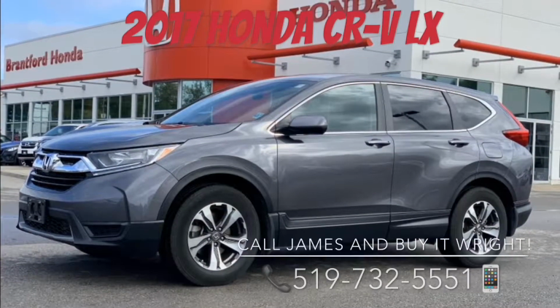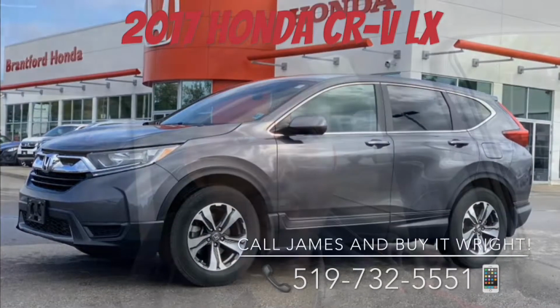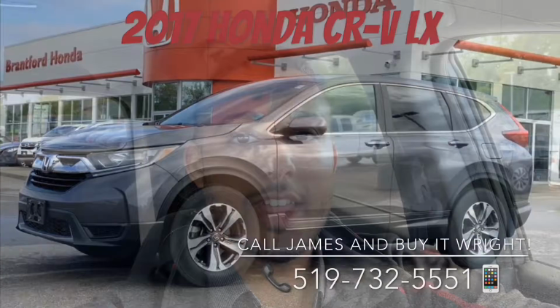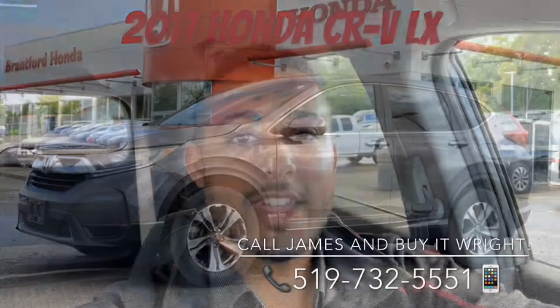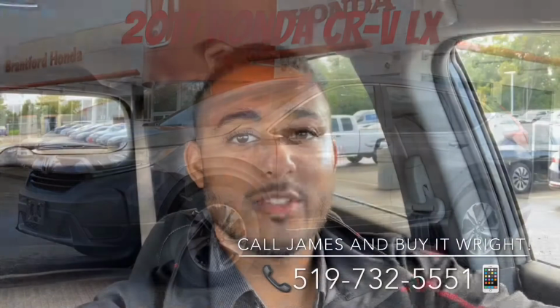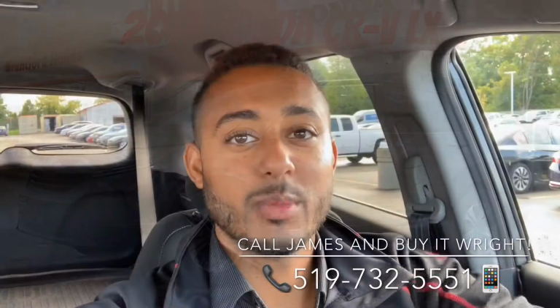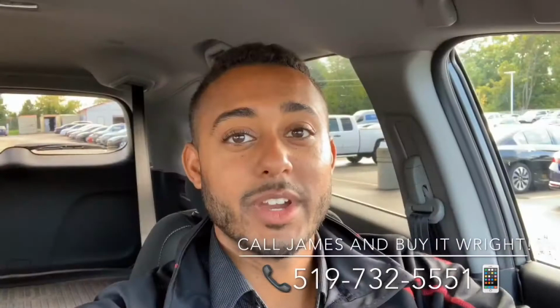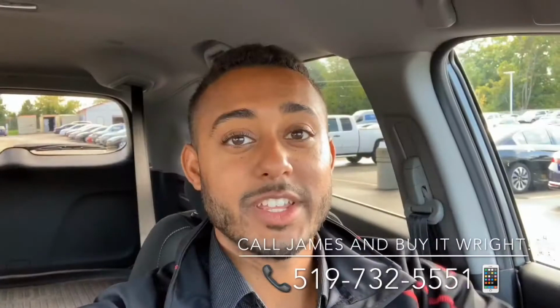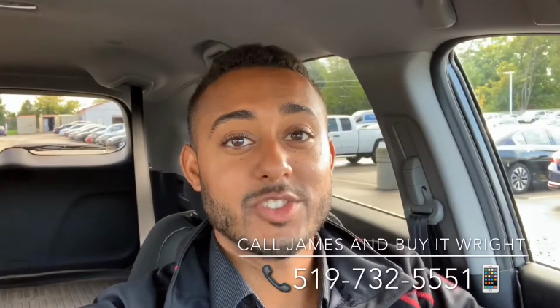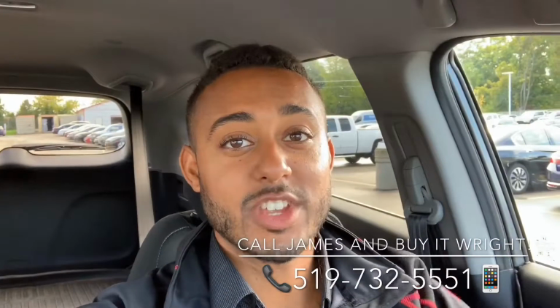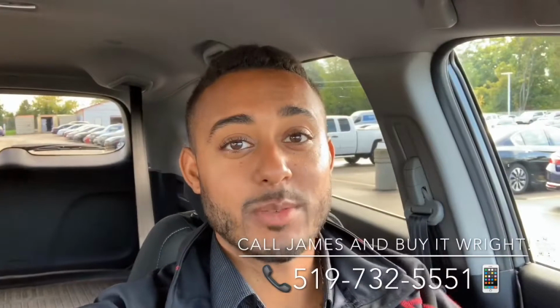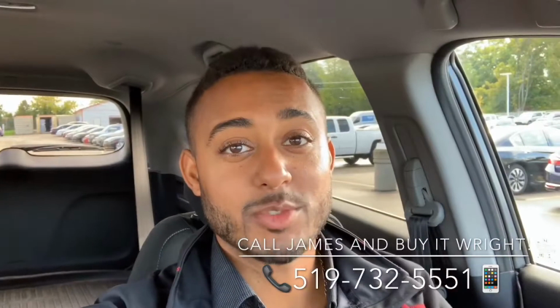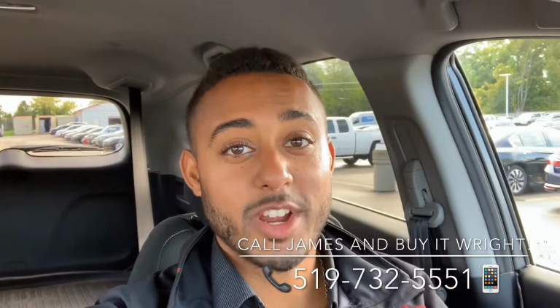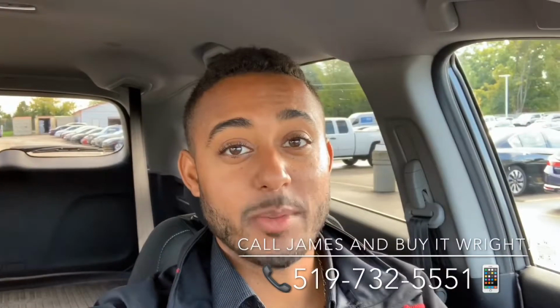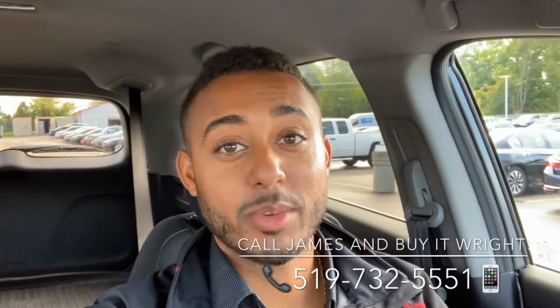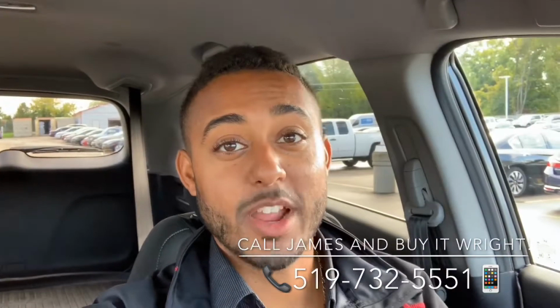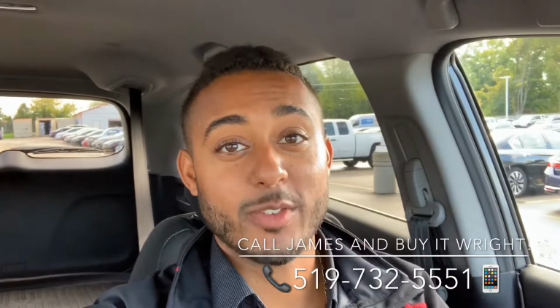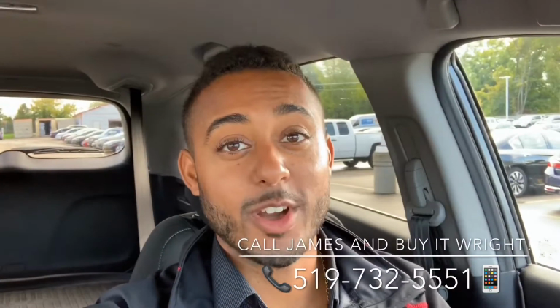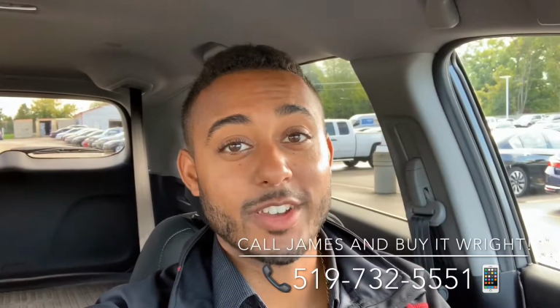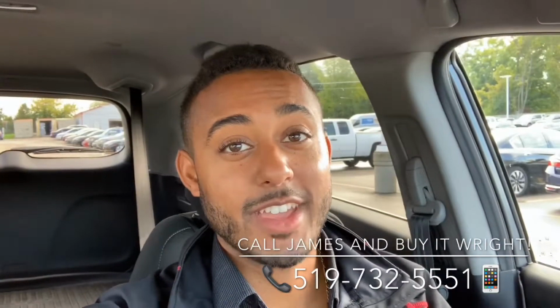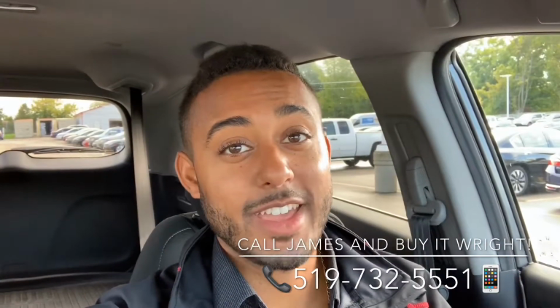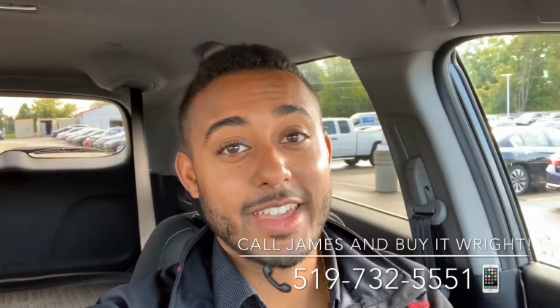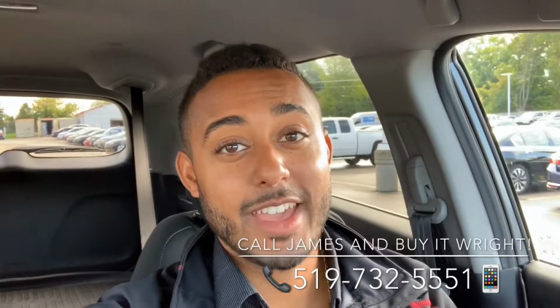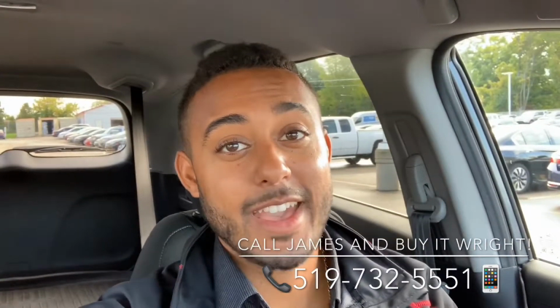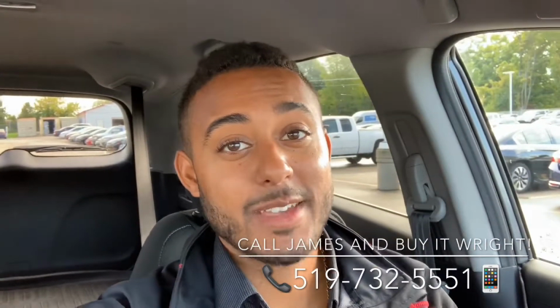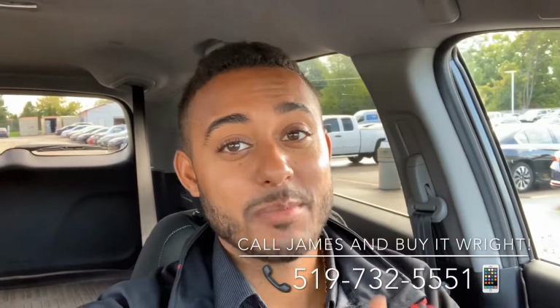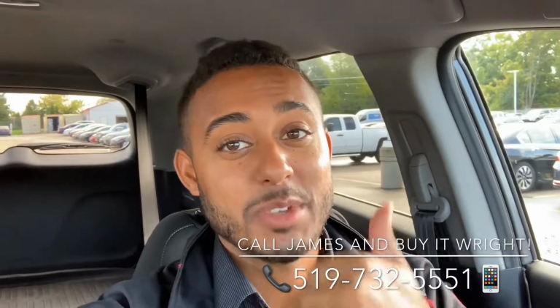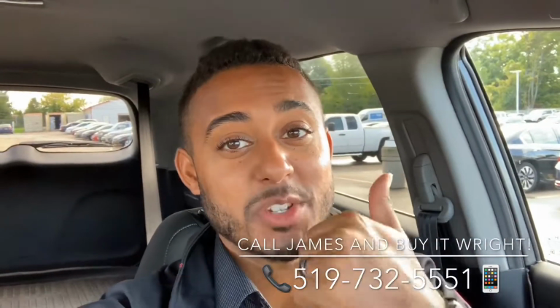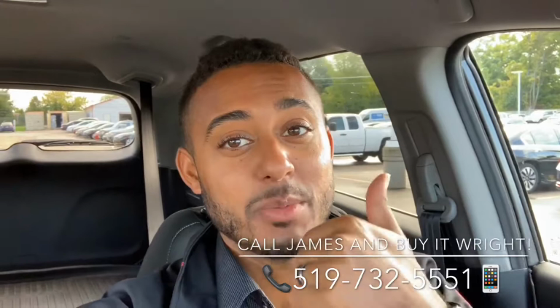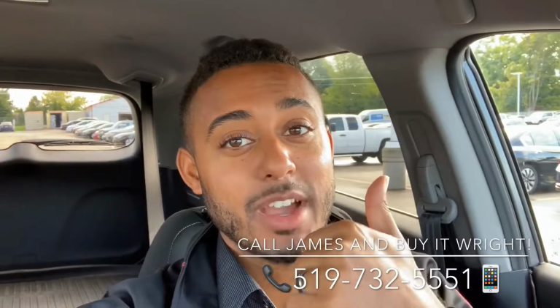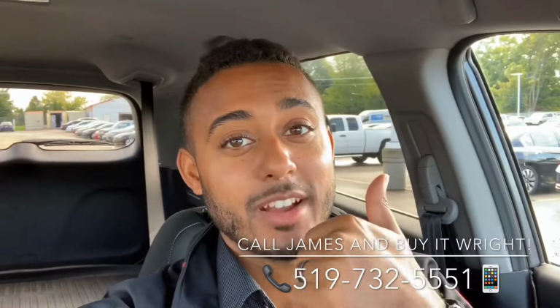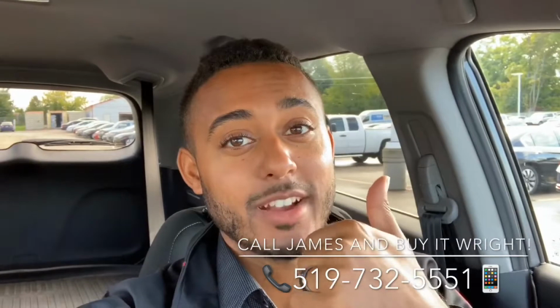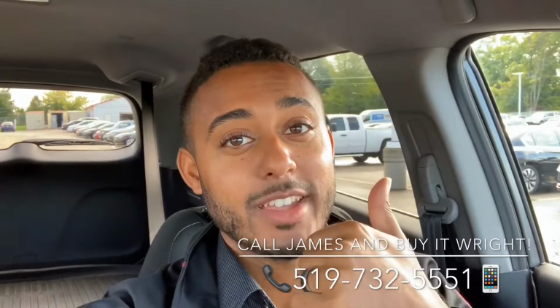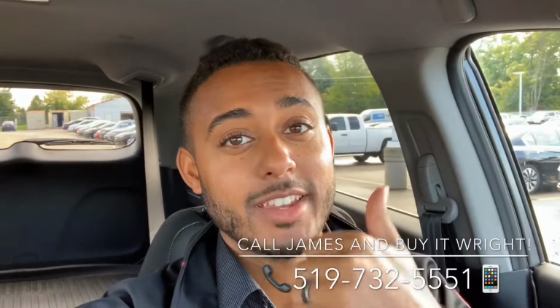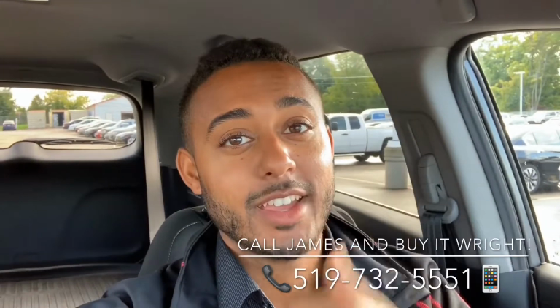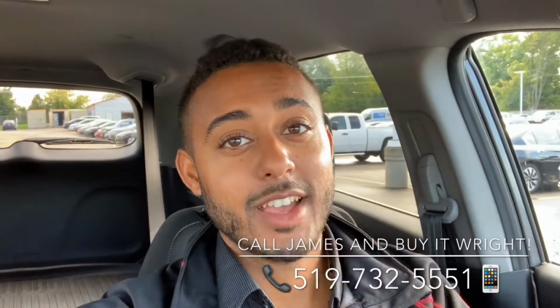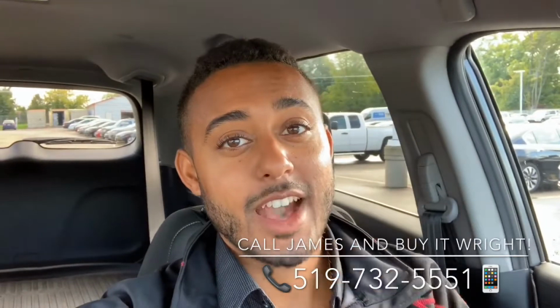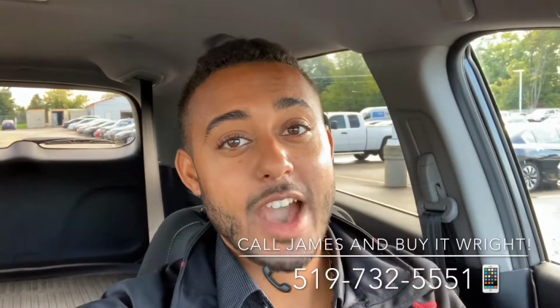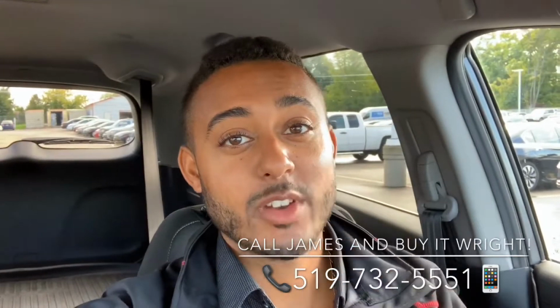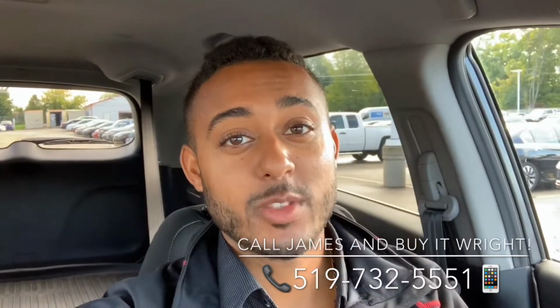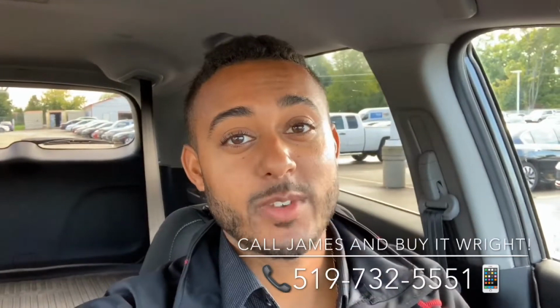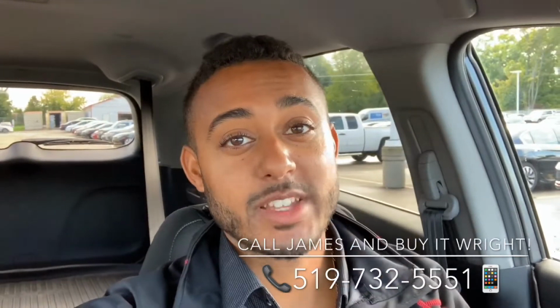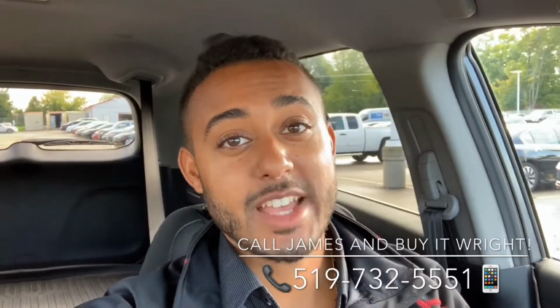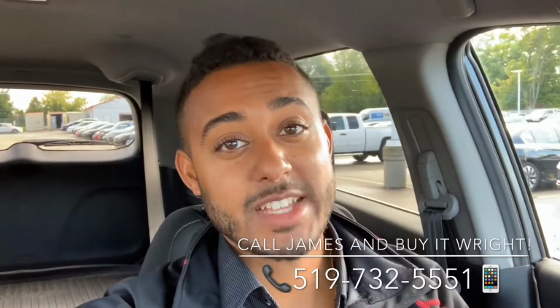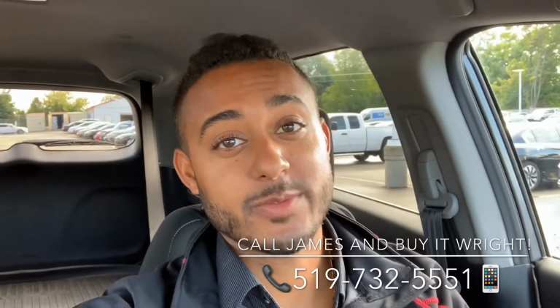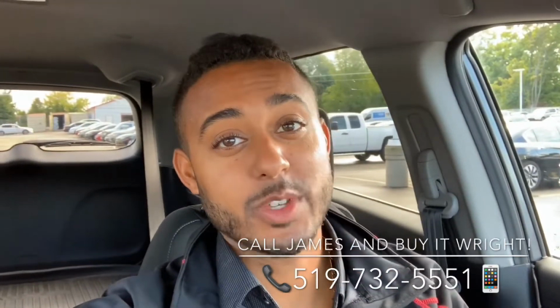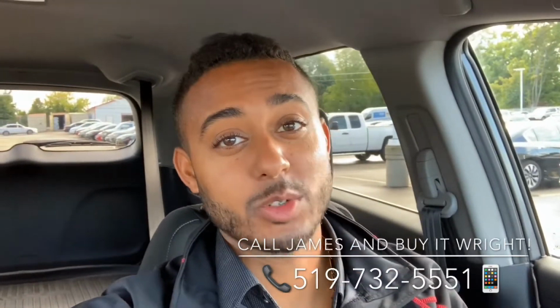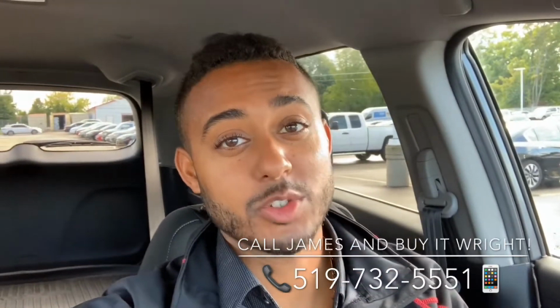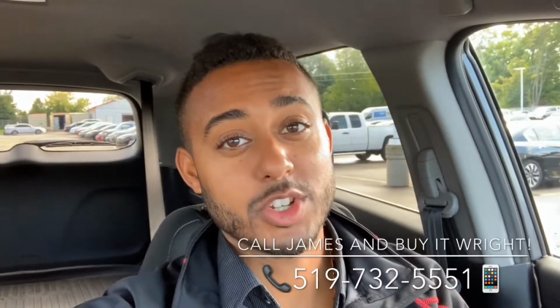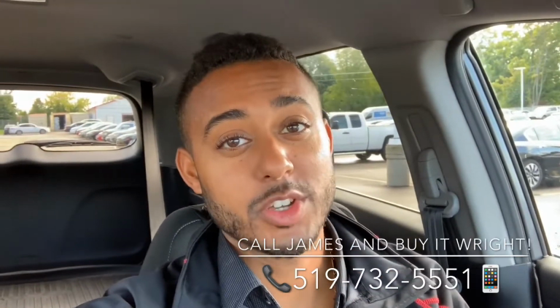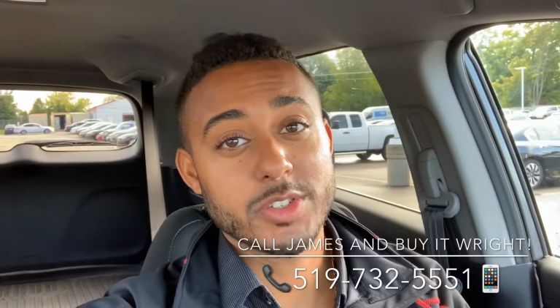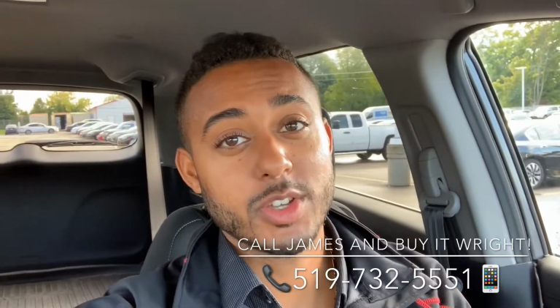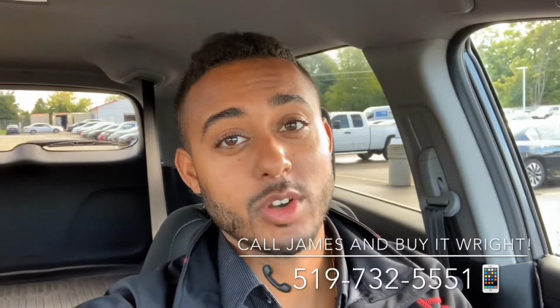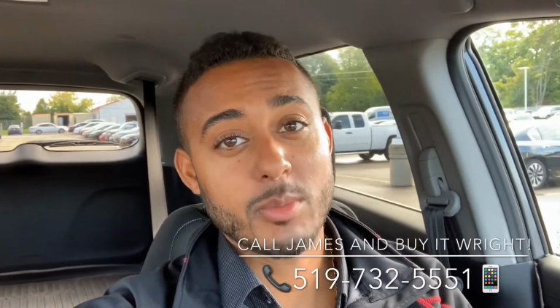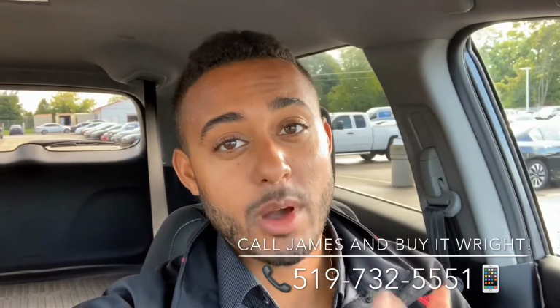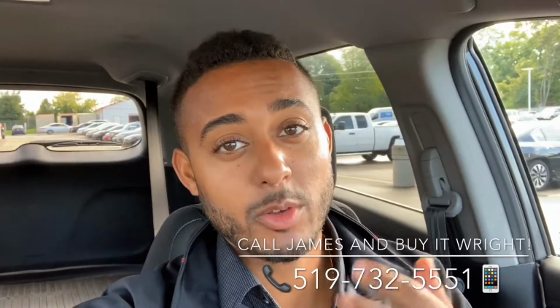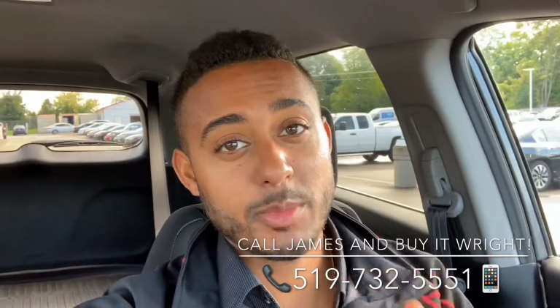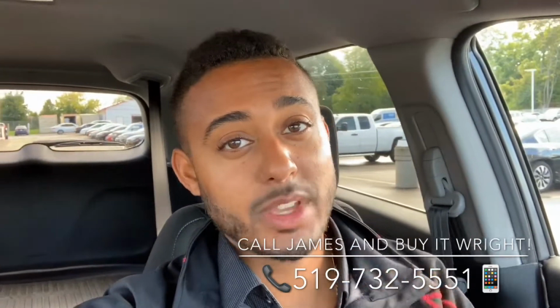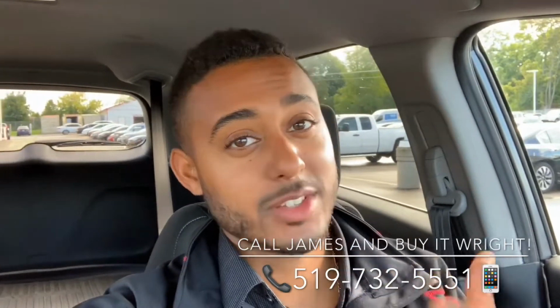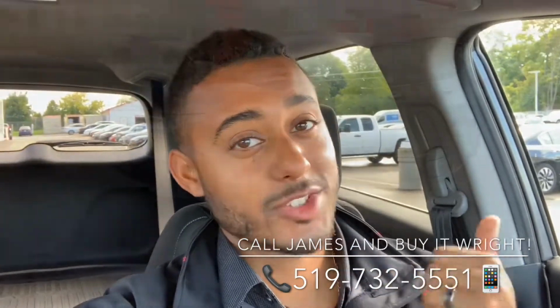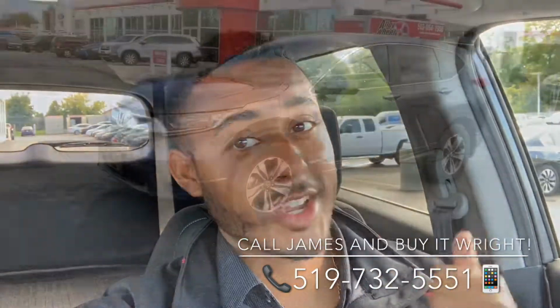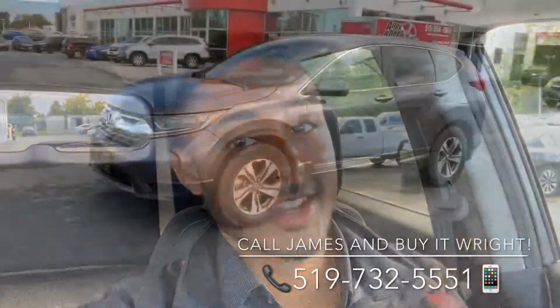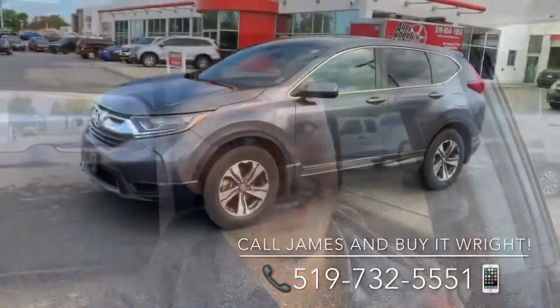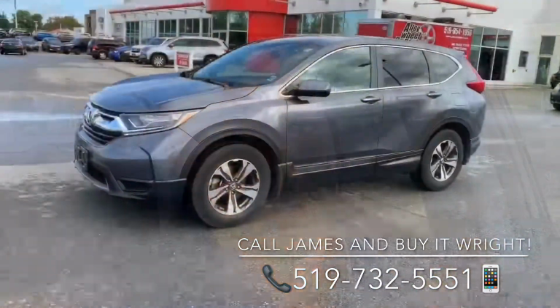Hey everybody, it's James Wright at Brantford Honda, aka Mr. Buy It Right. I have another fantastic vehicle to show you, so come on with me, let's check it out.